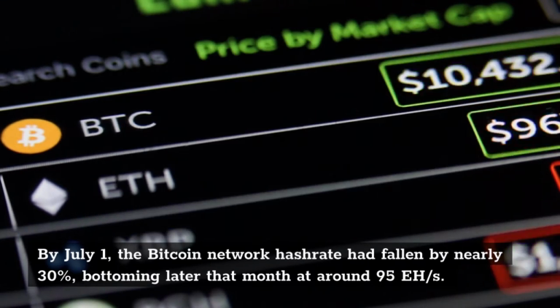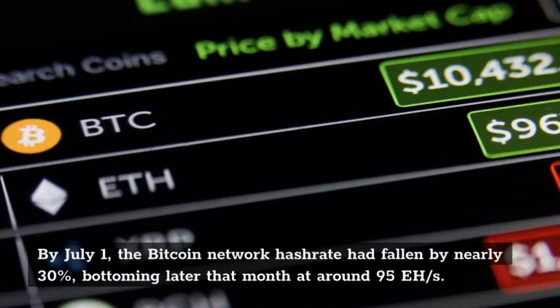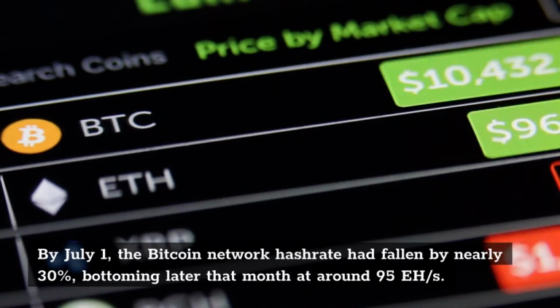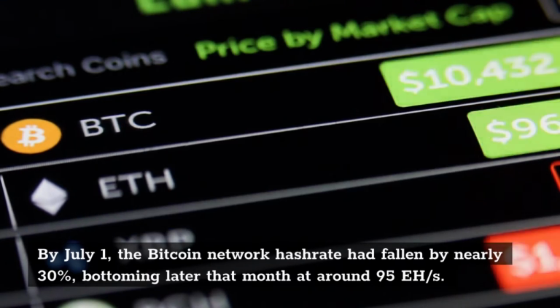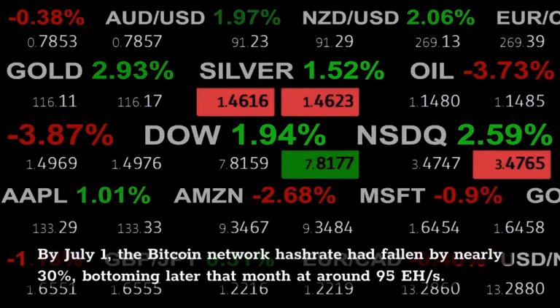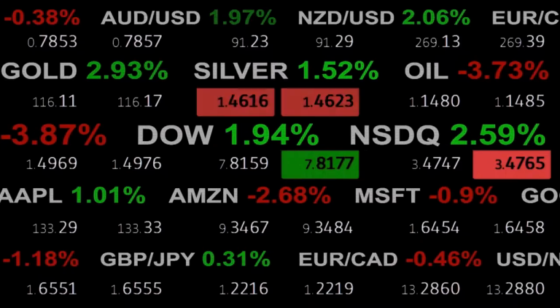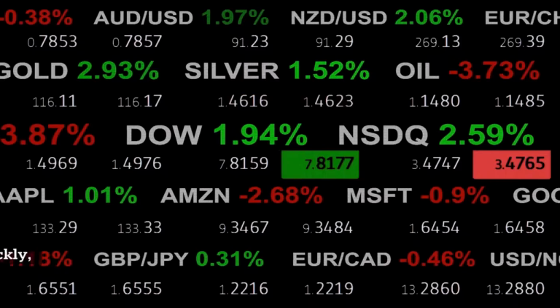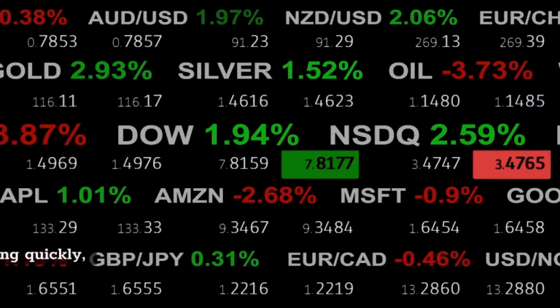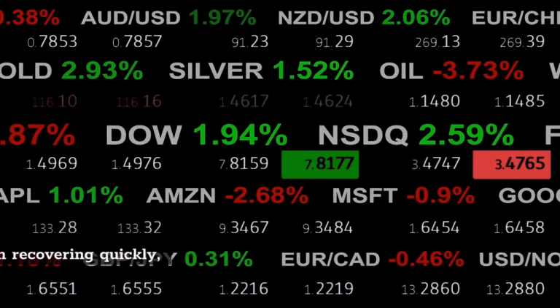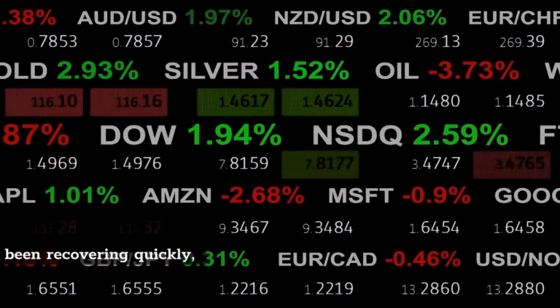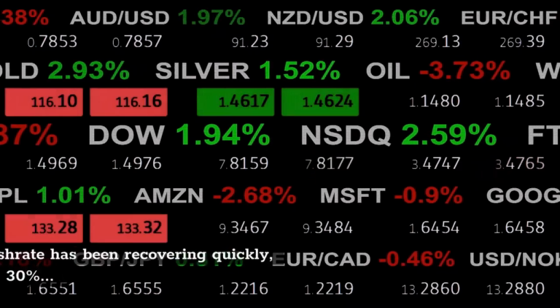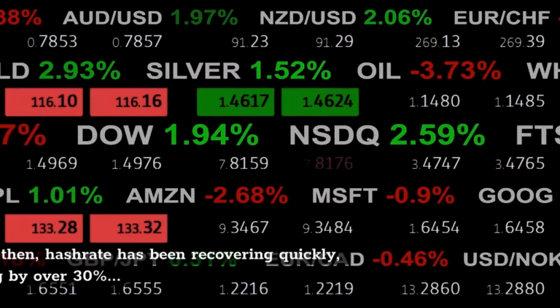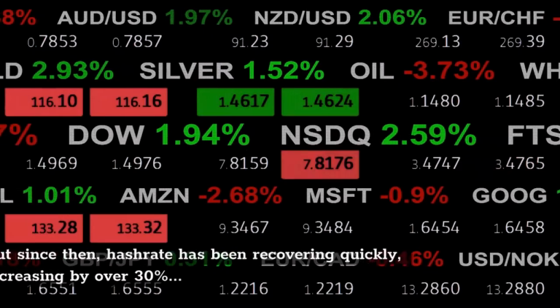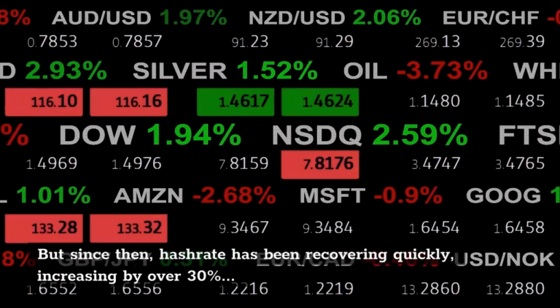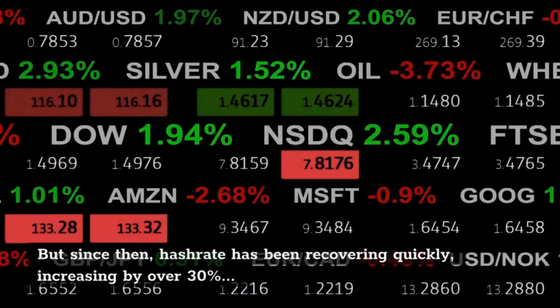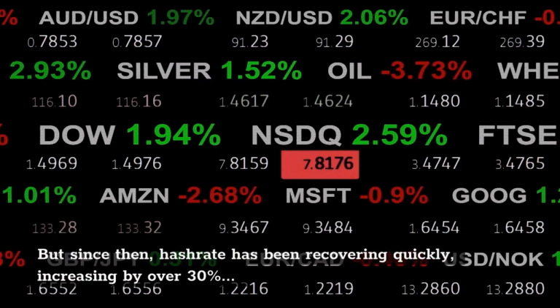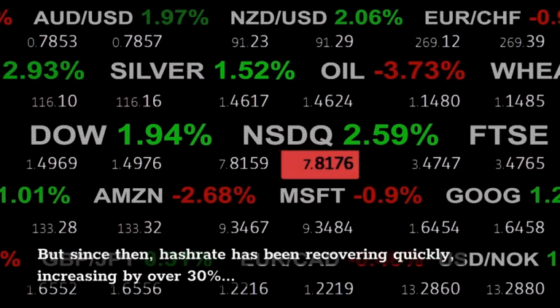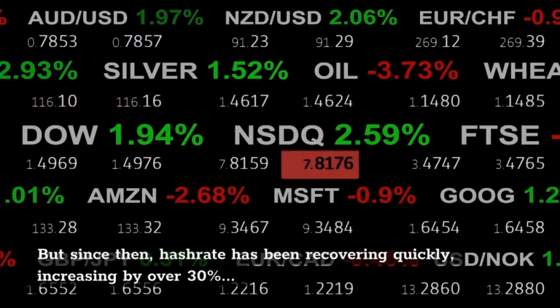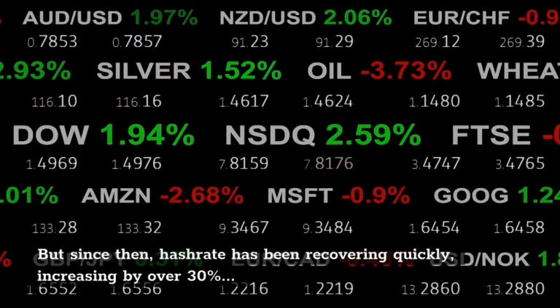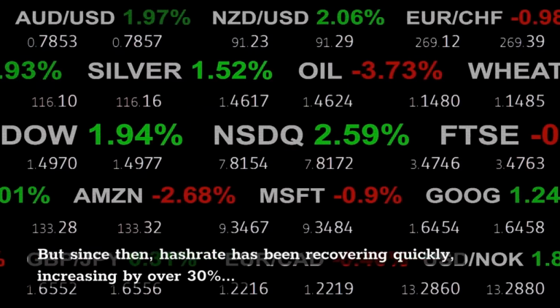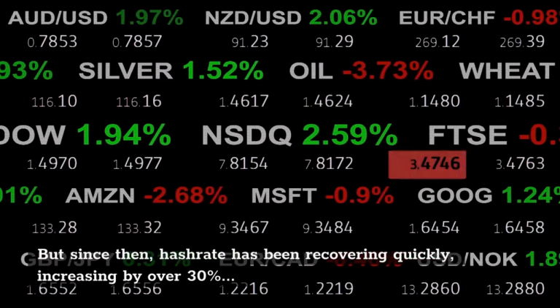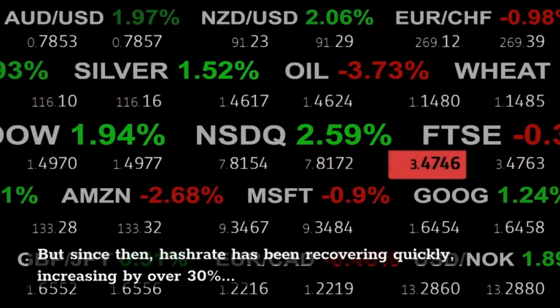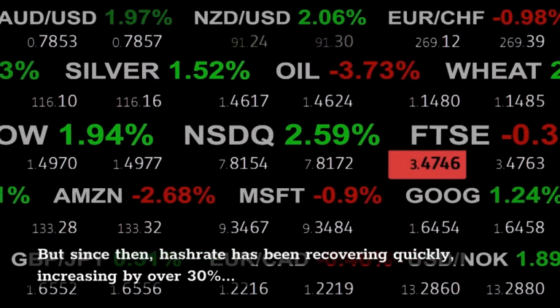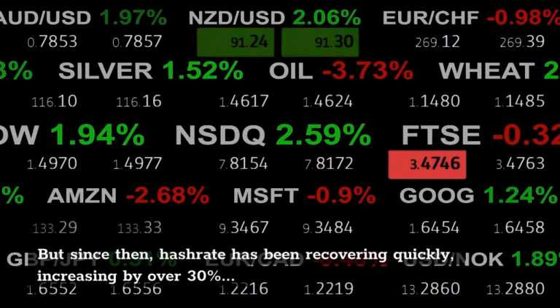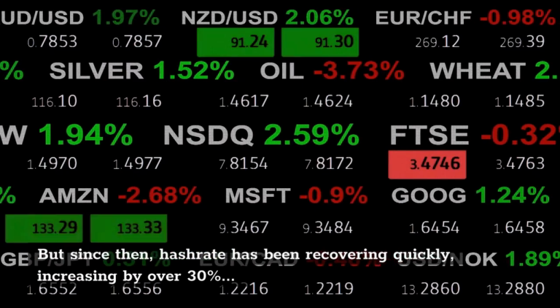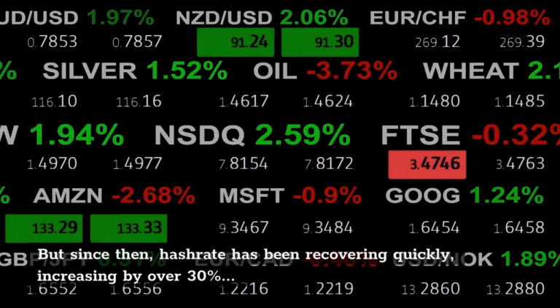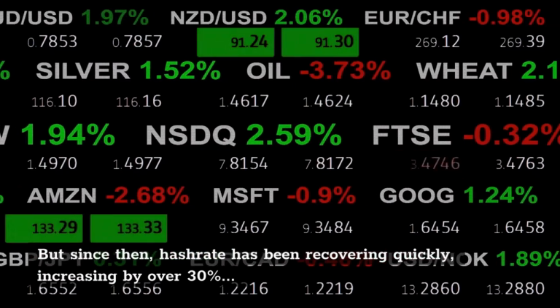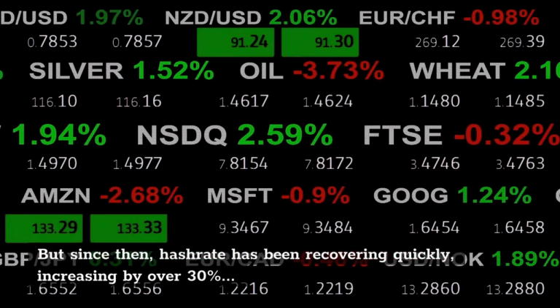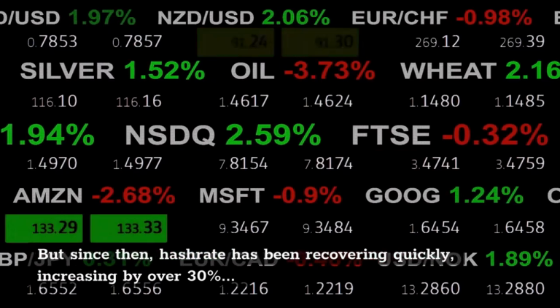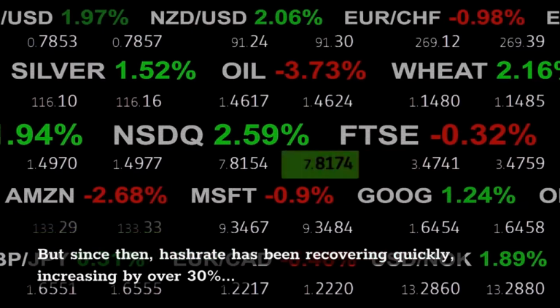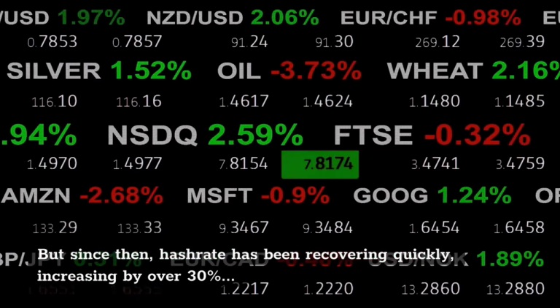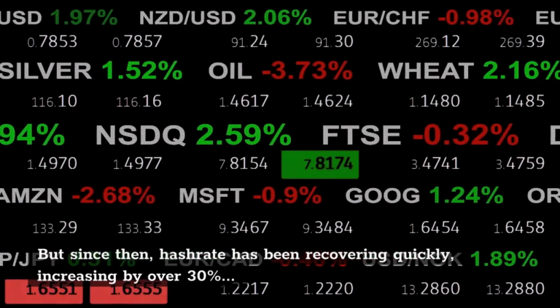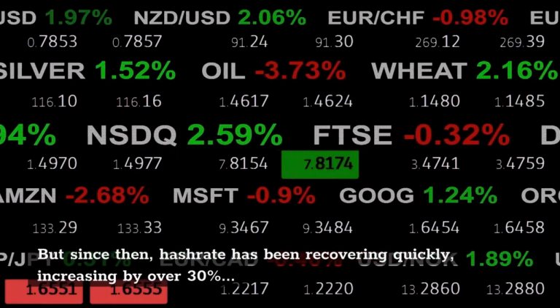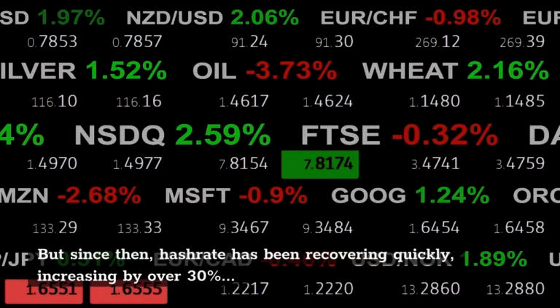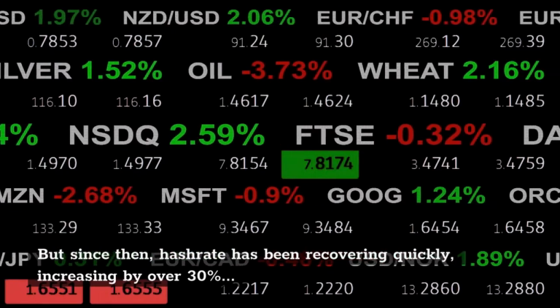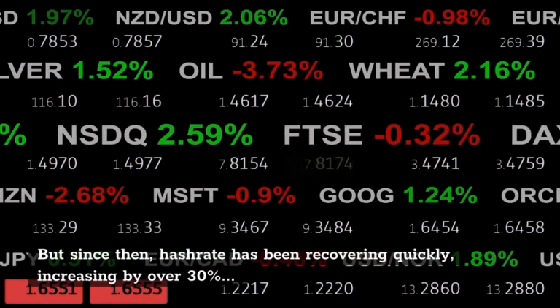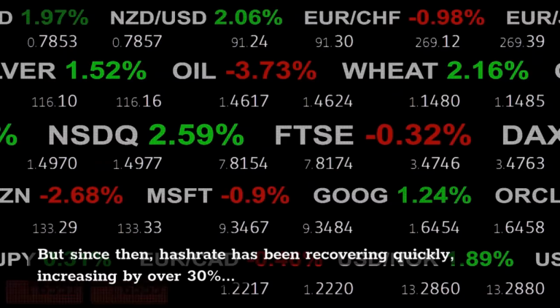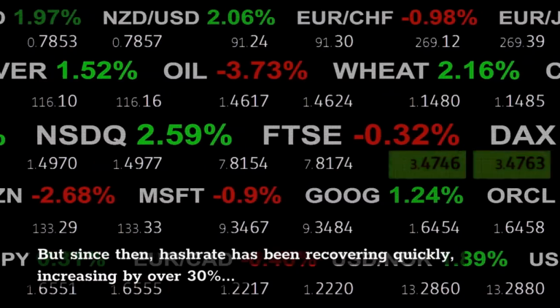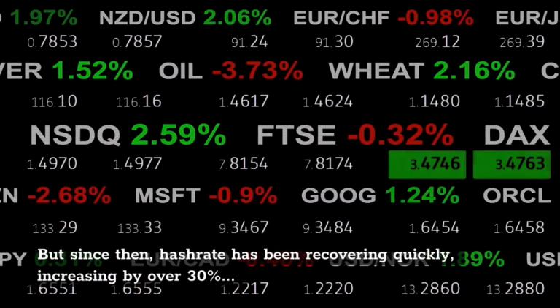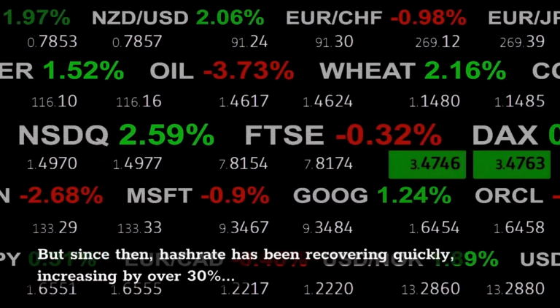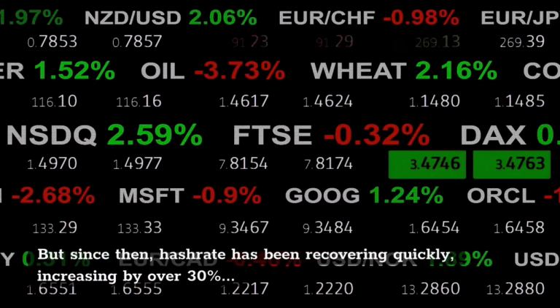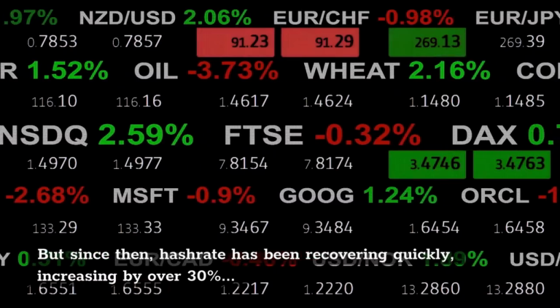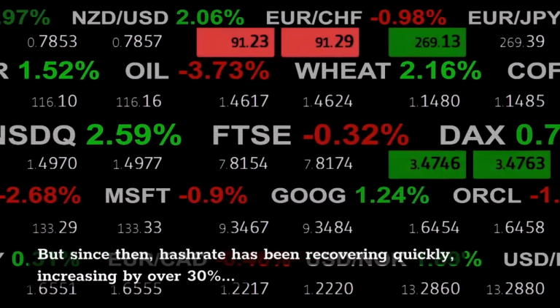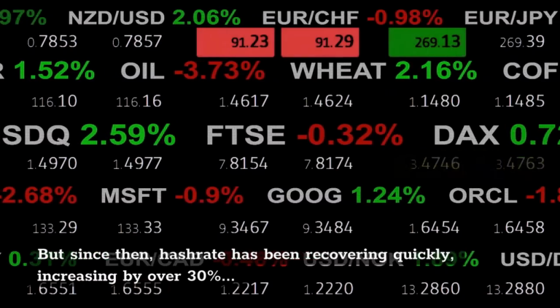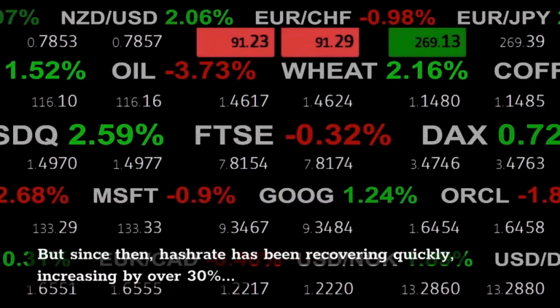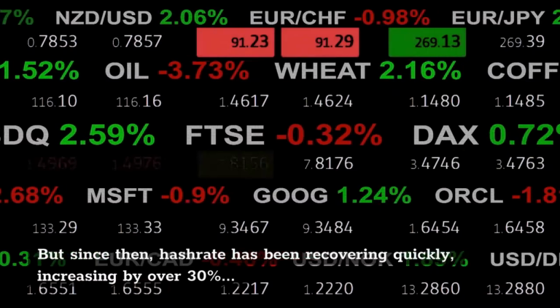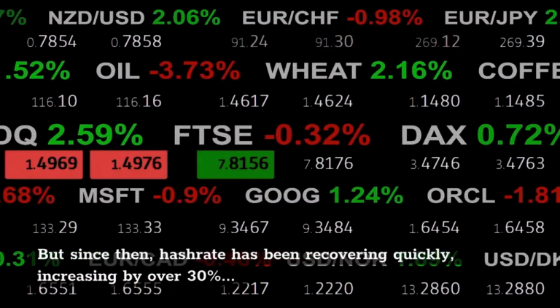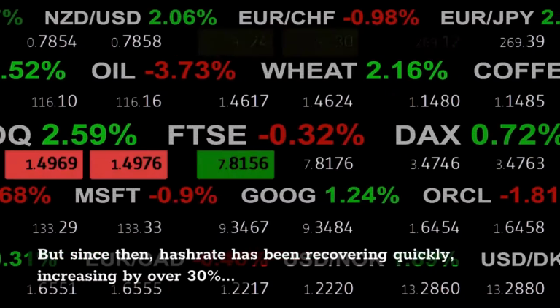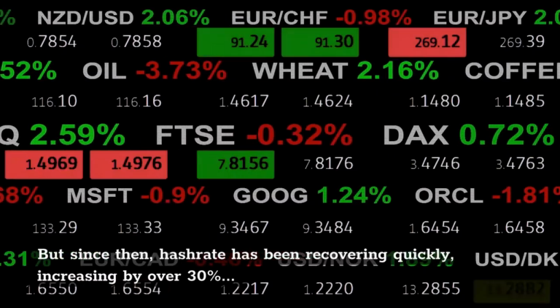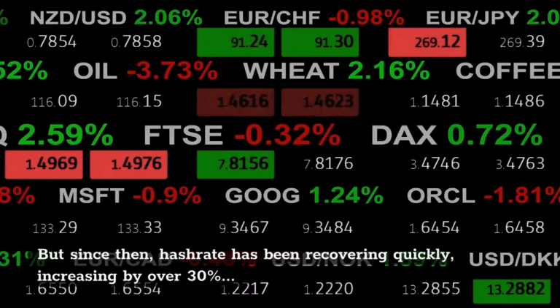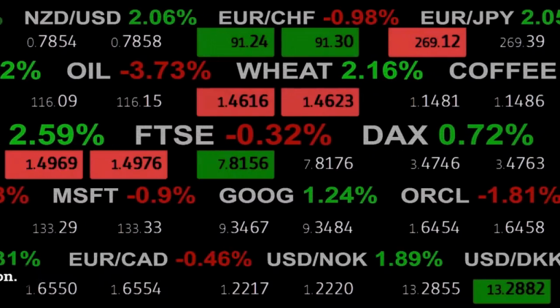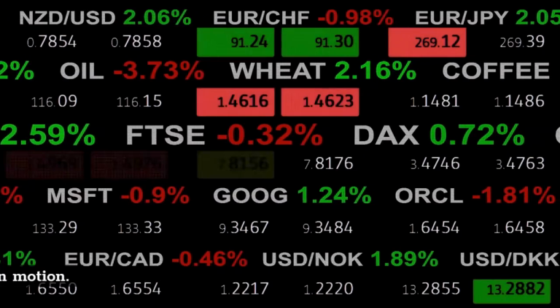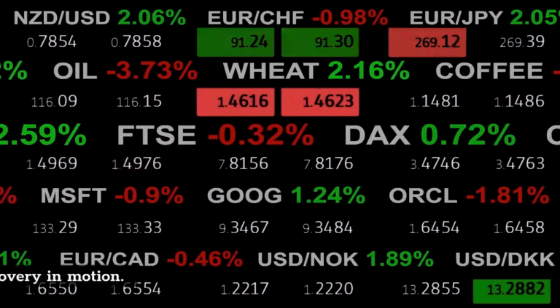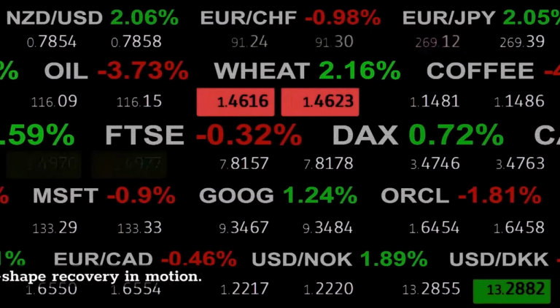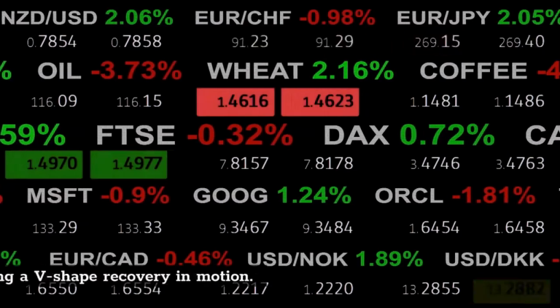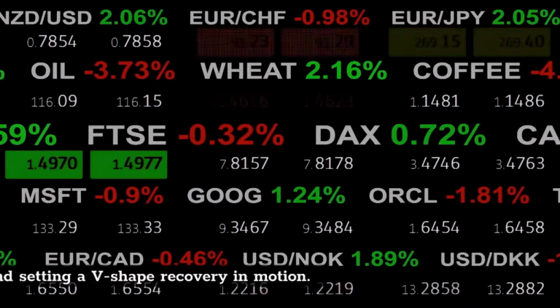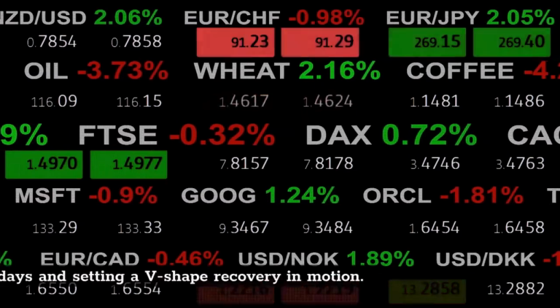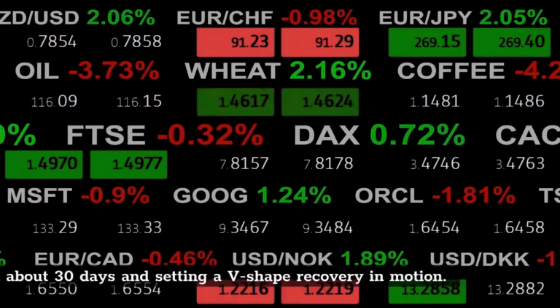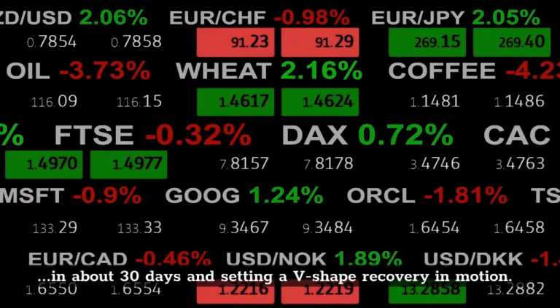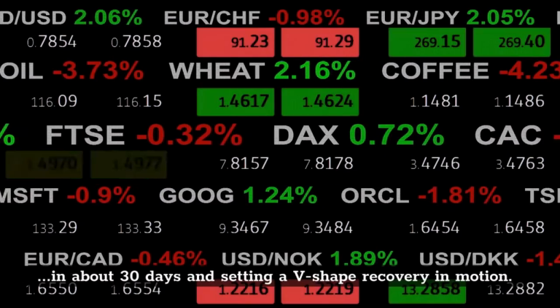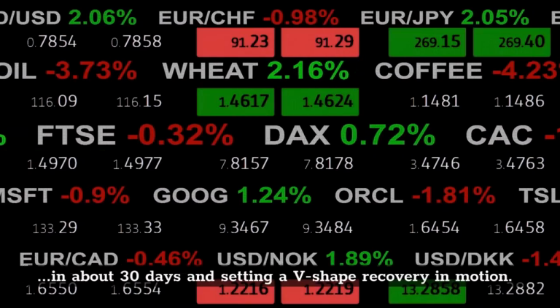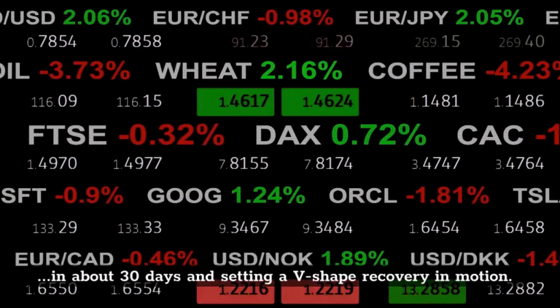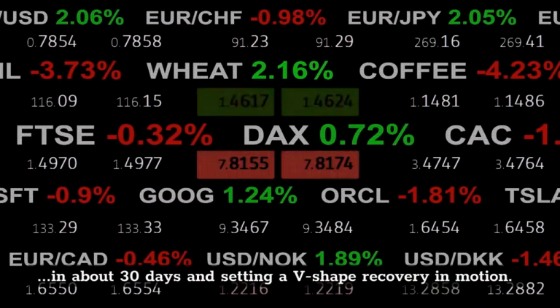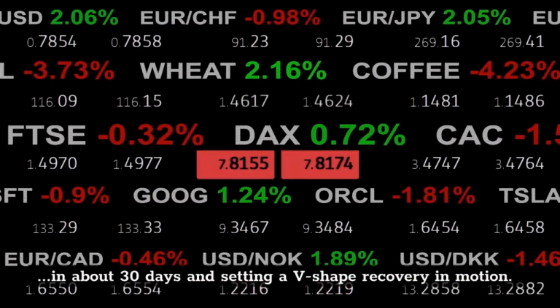But since then, hashrate has been recovering quickly, increasing by over 30% in about 30 days and setting a V-shape recovery in motion.